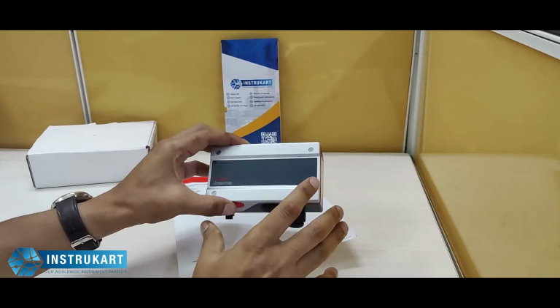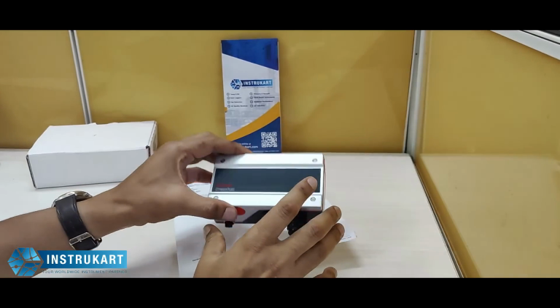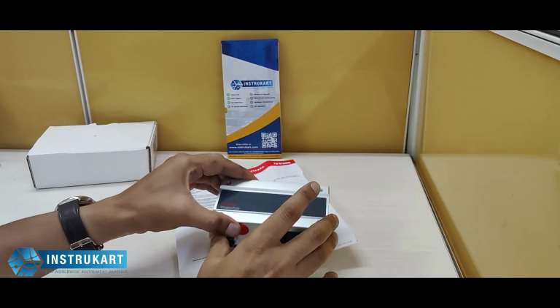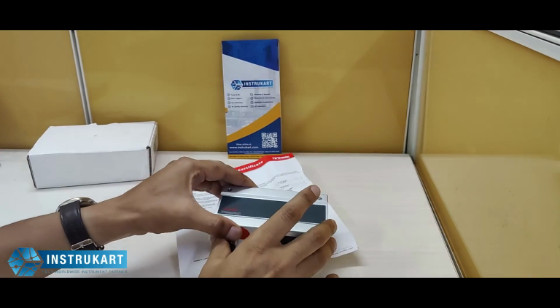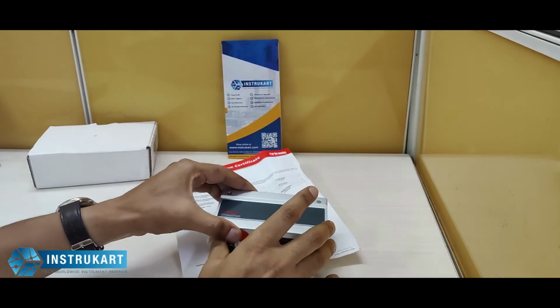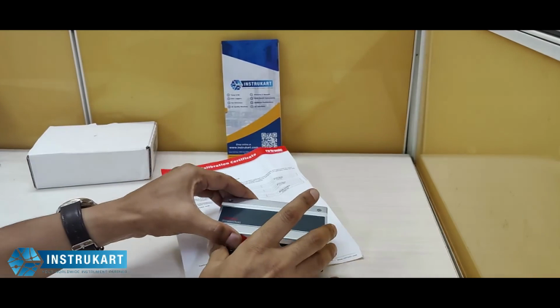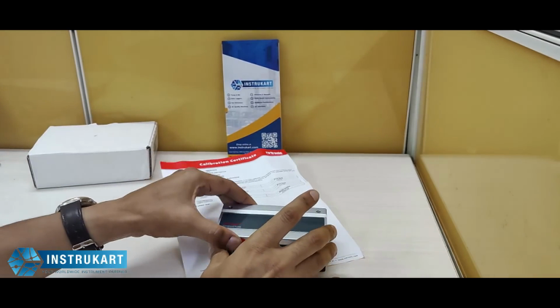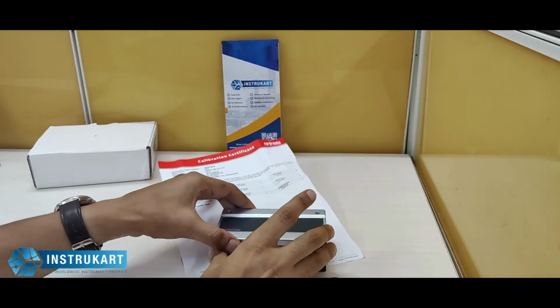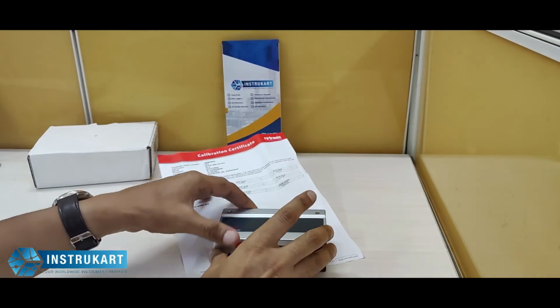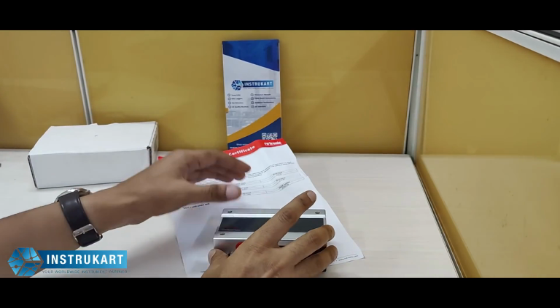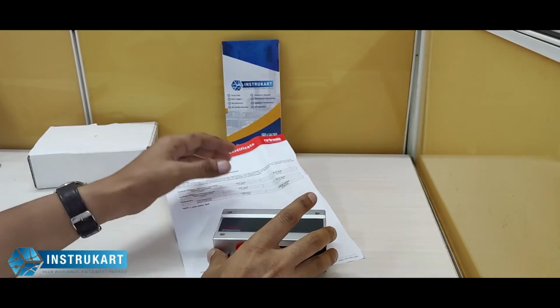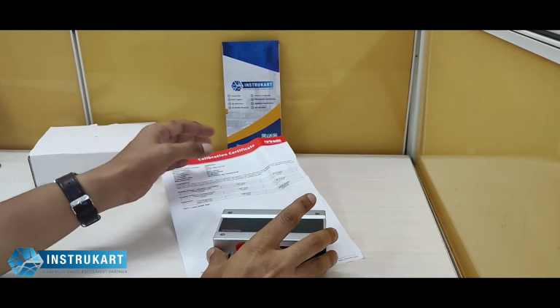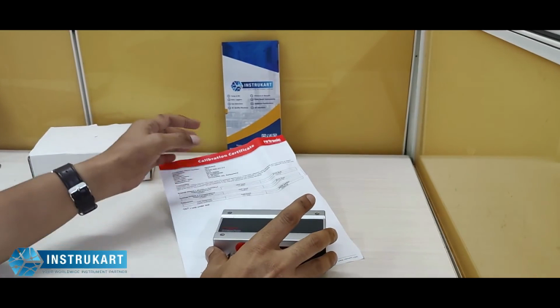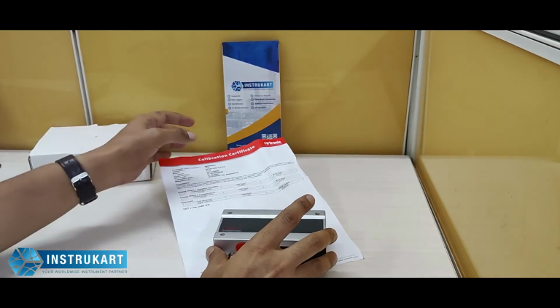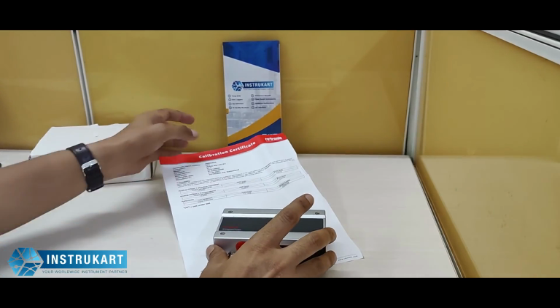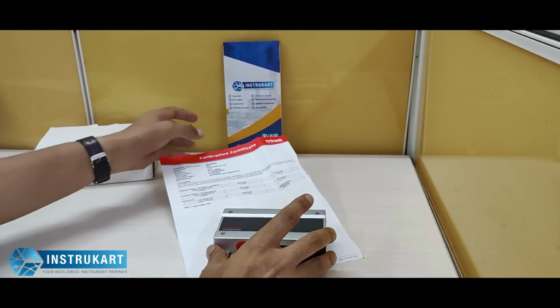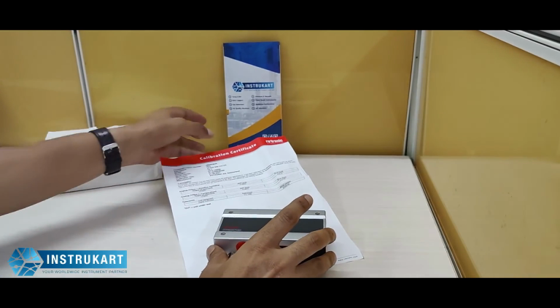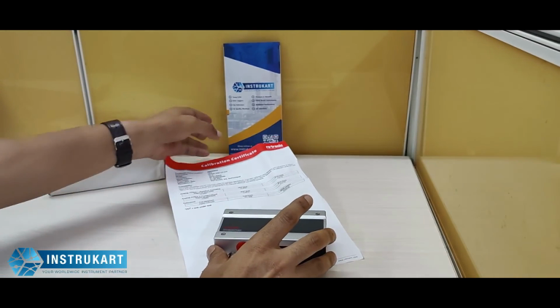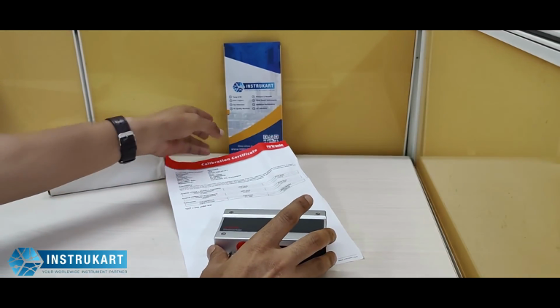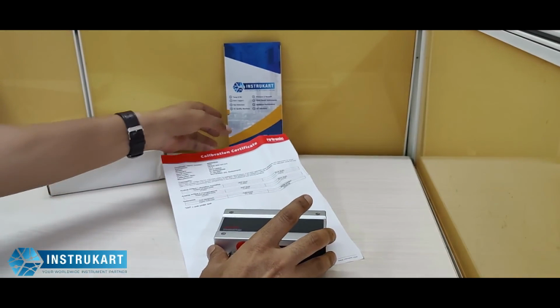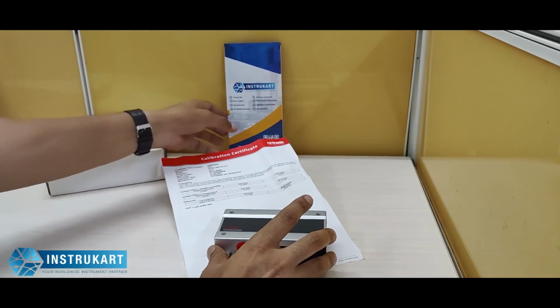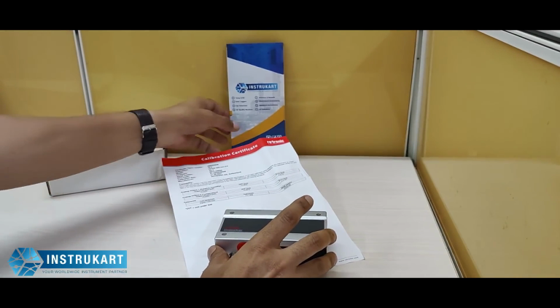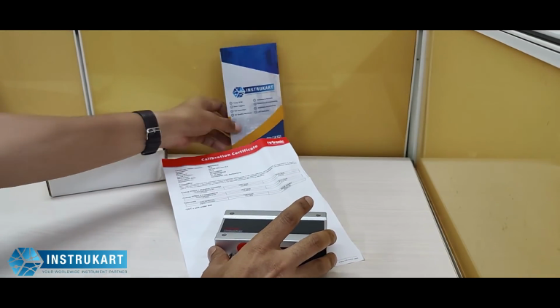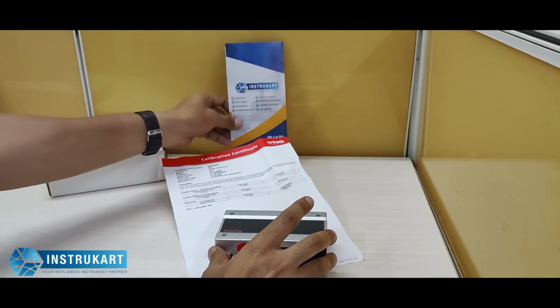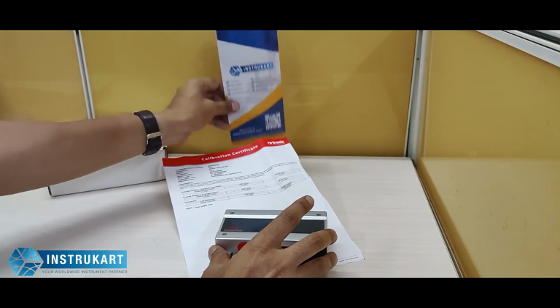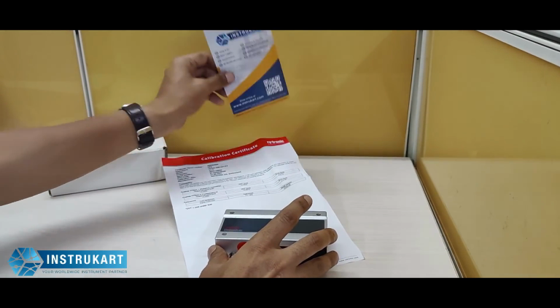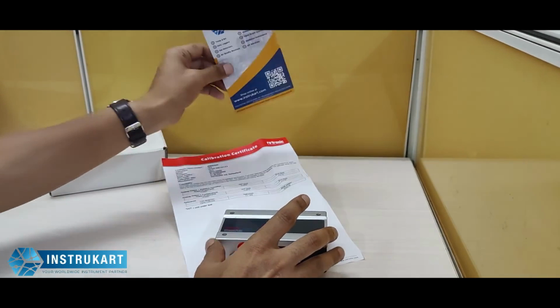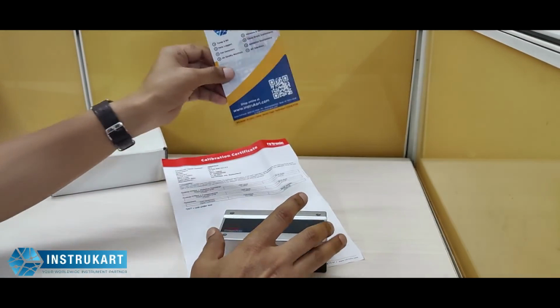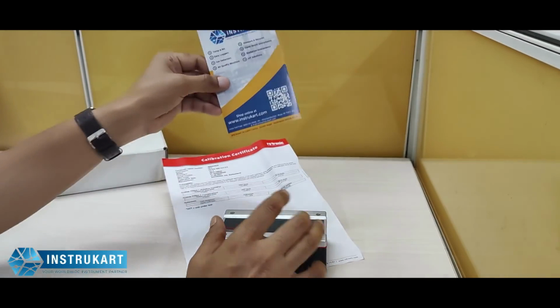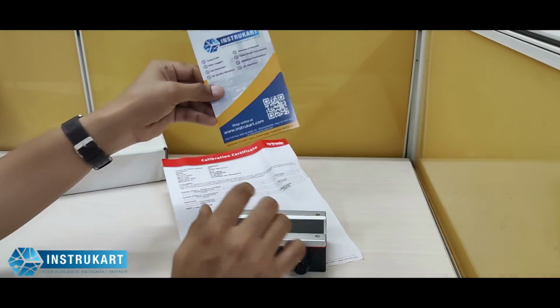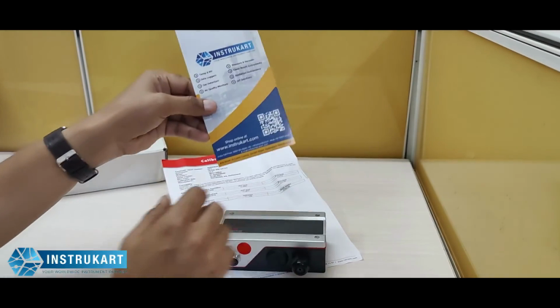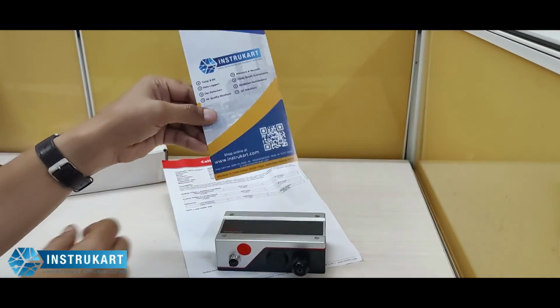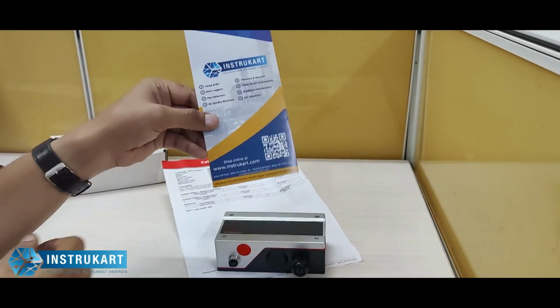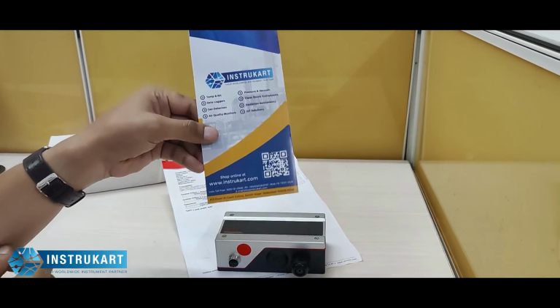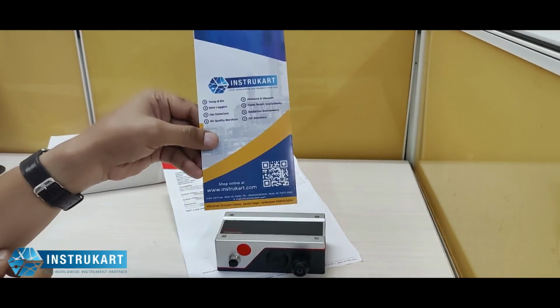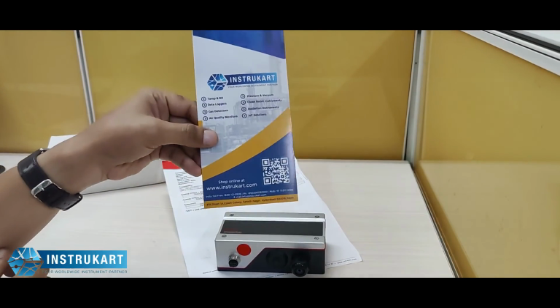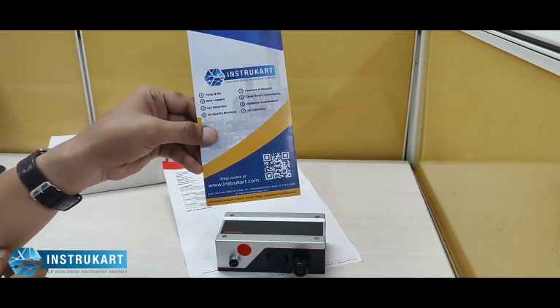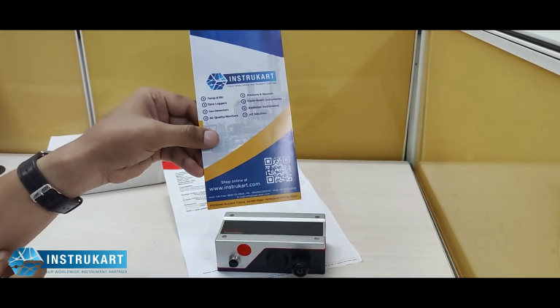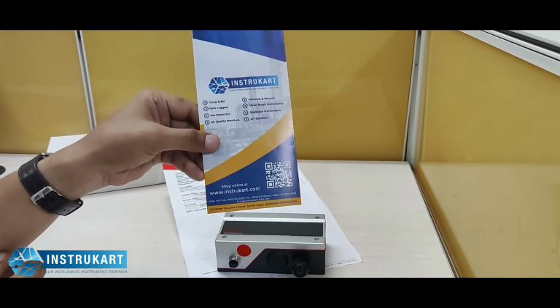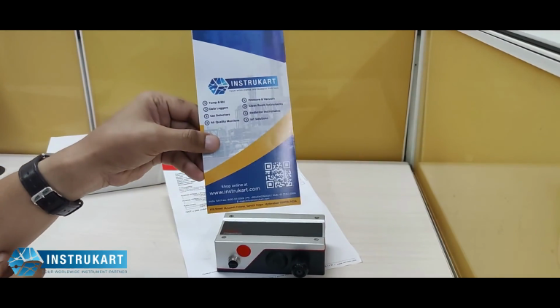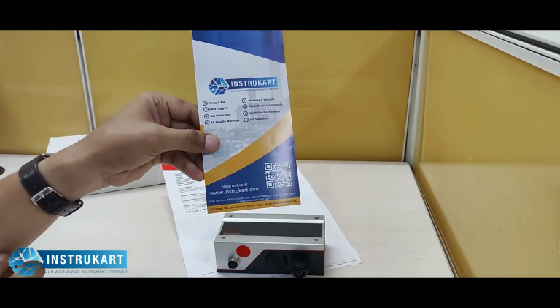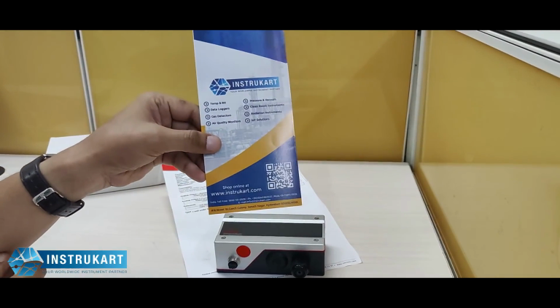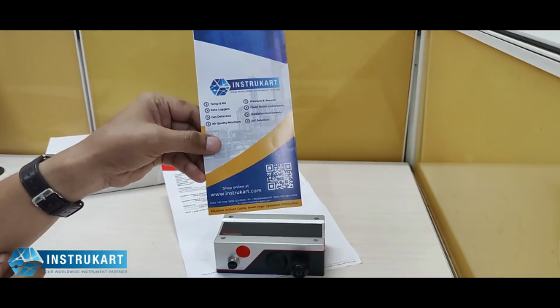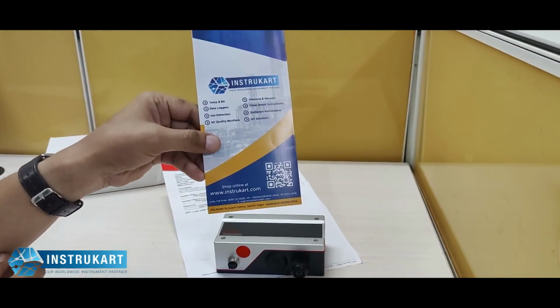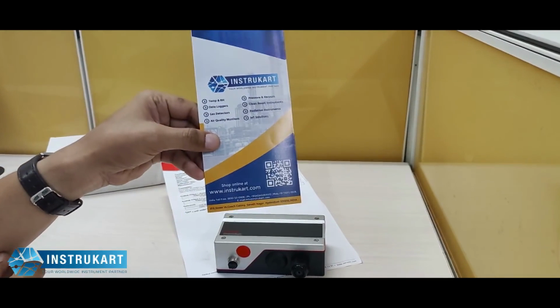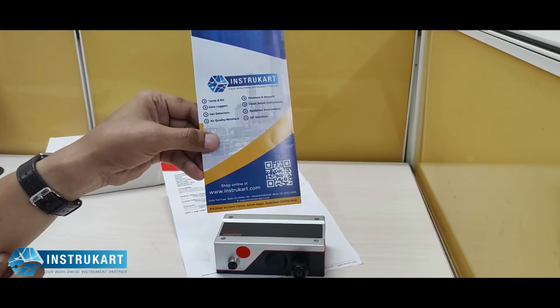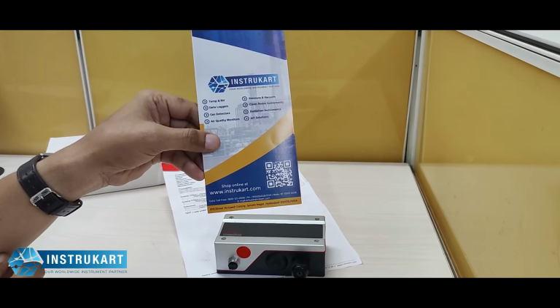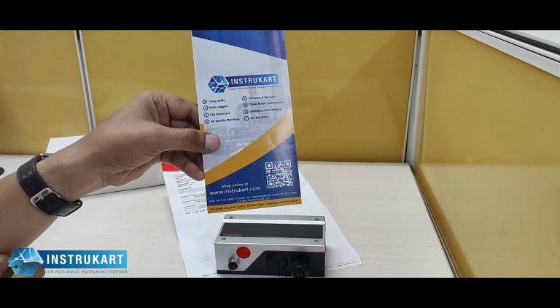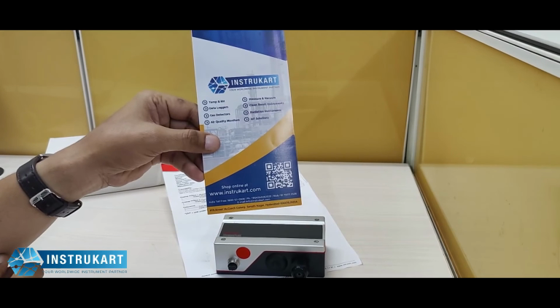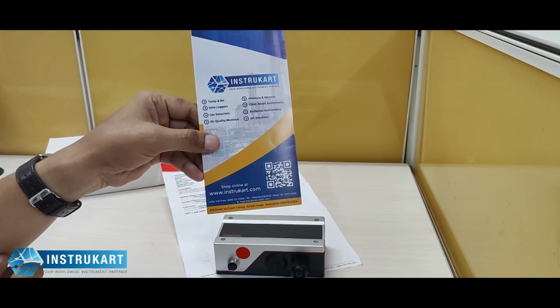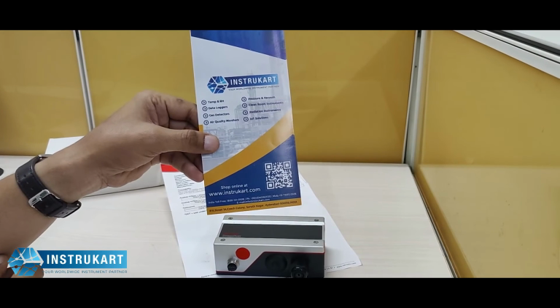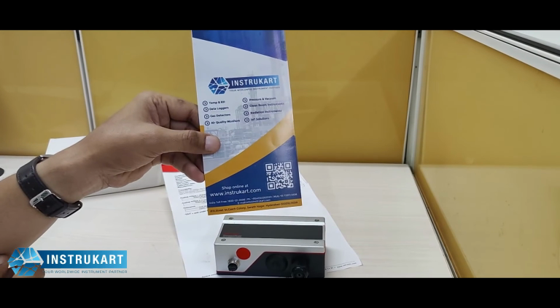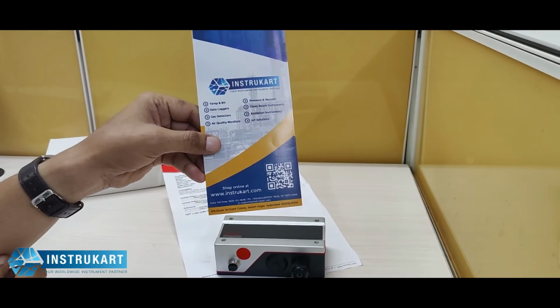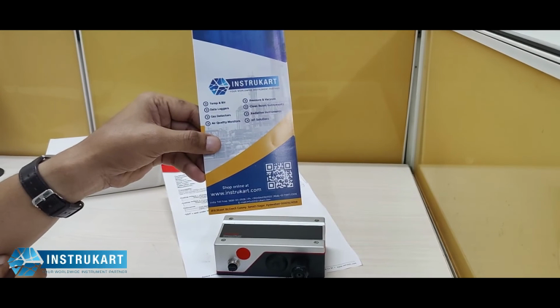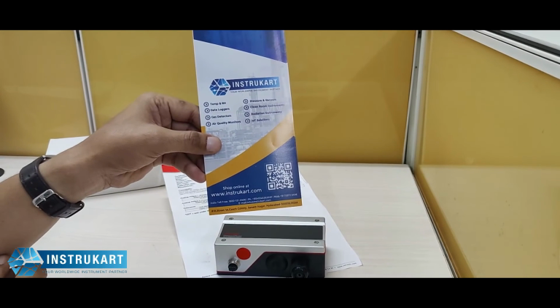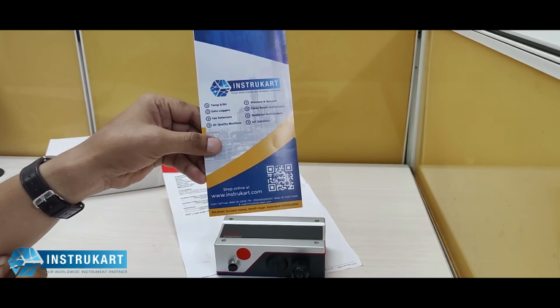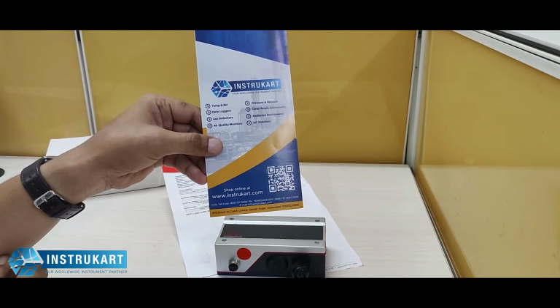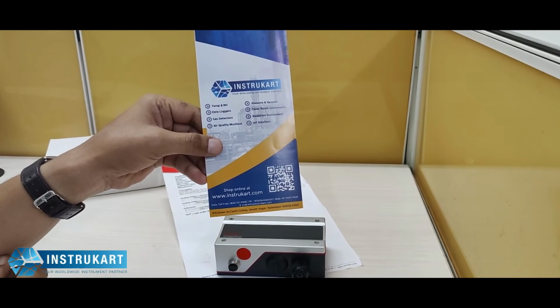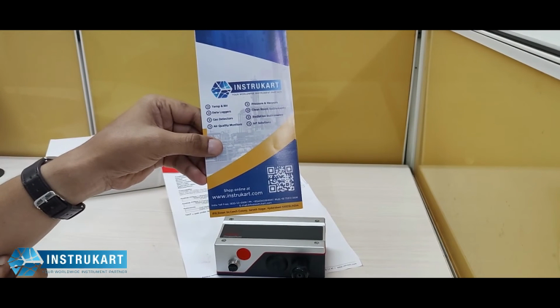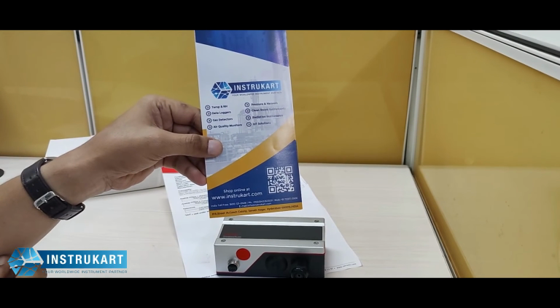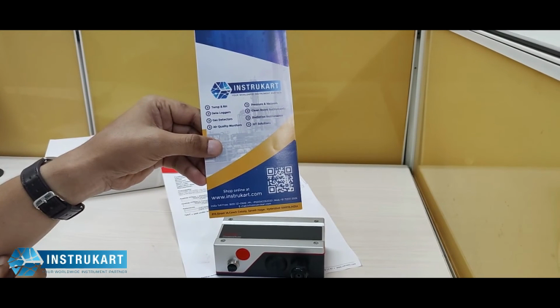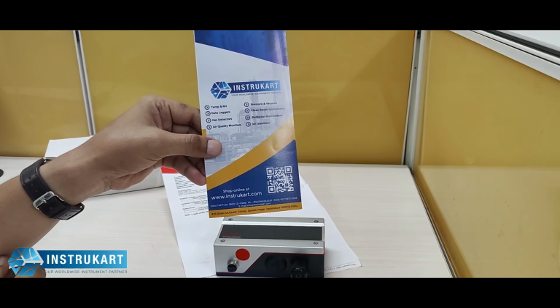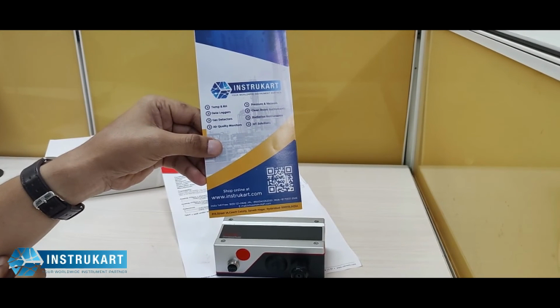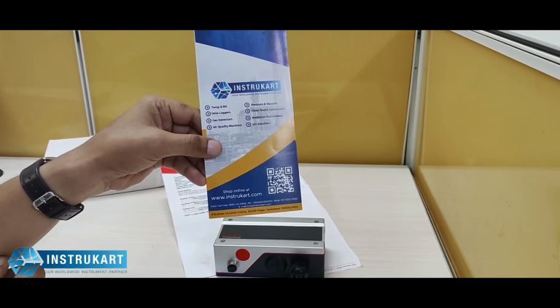There are many other devices in the same product family. For that, you can always reach our experts at instrukart.com. Thanks for watching.